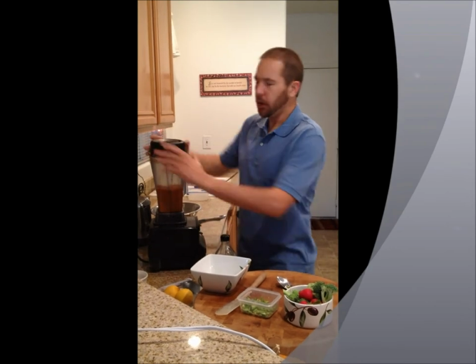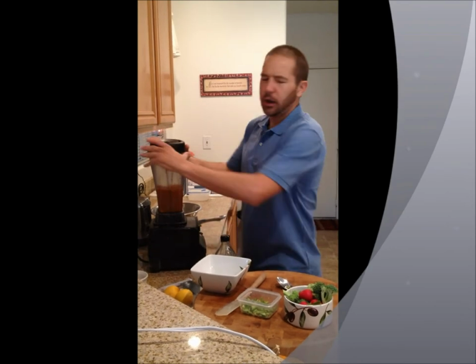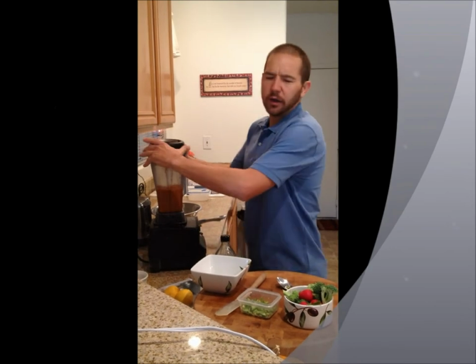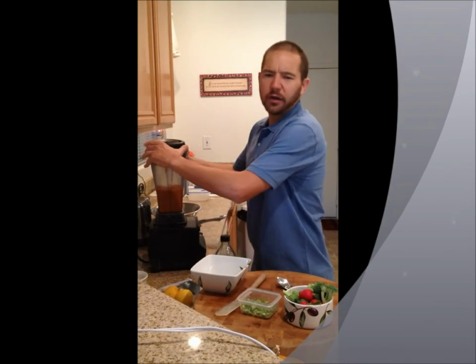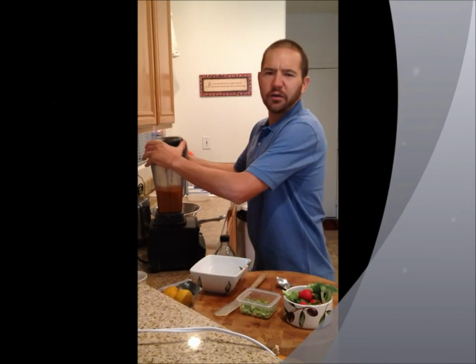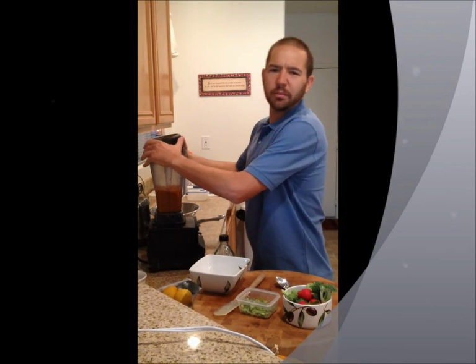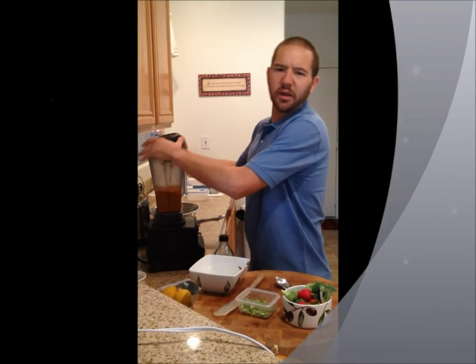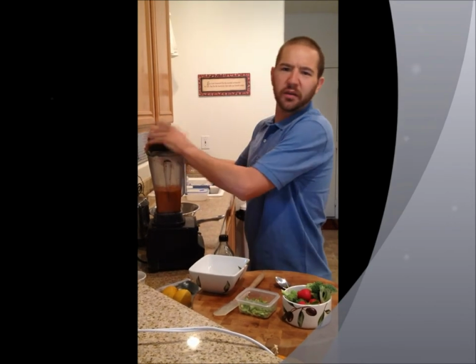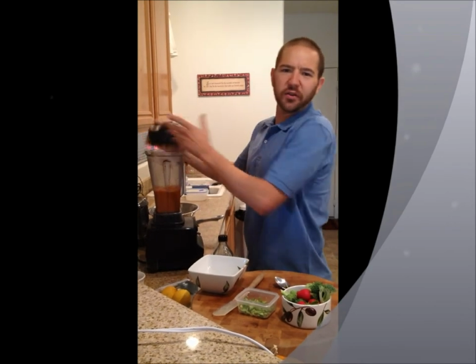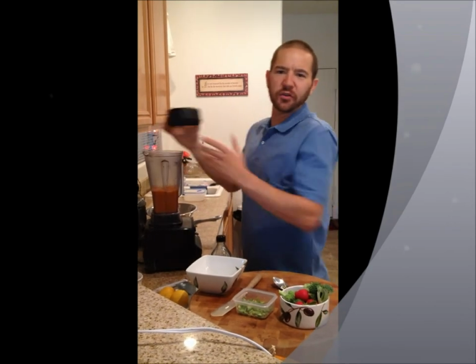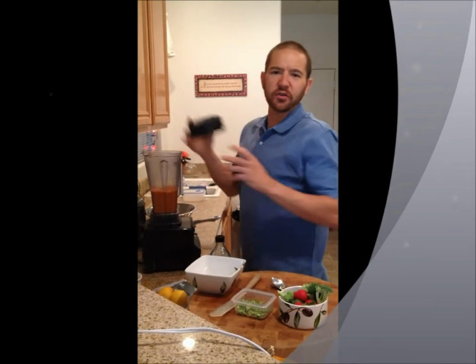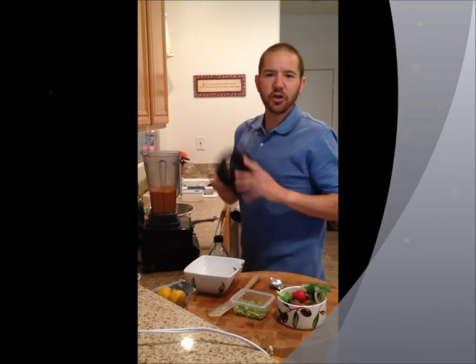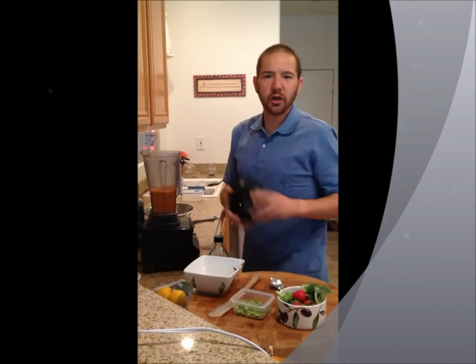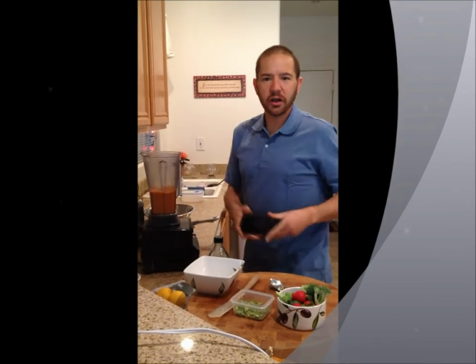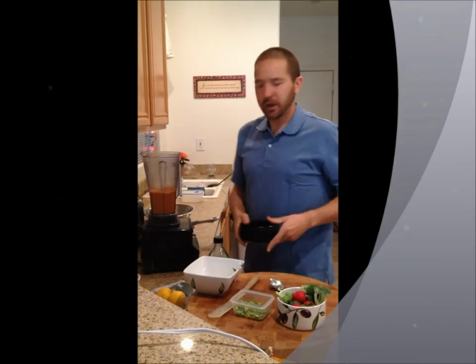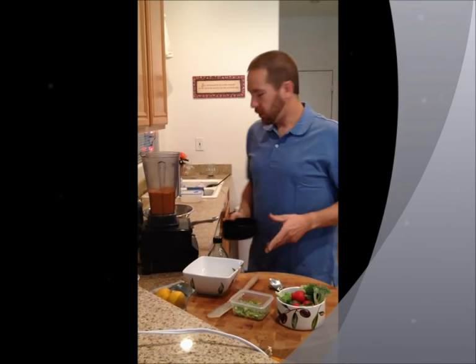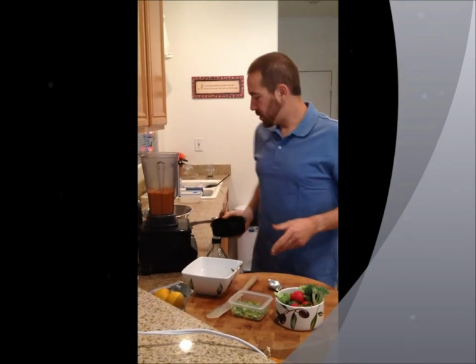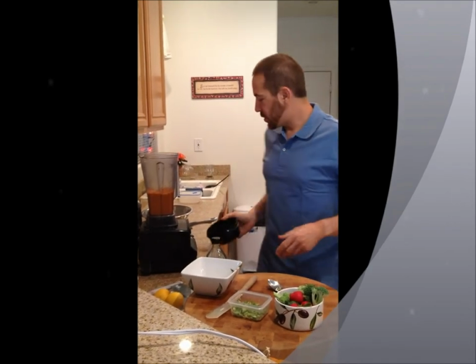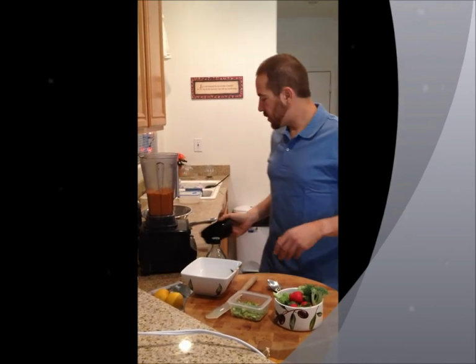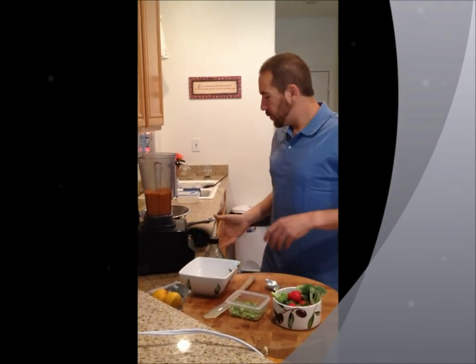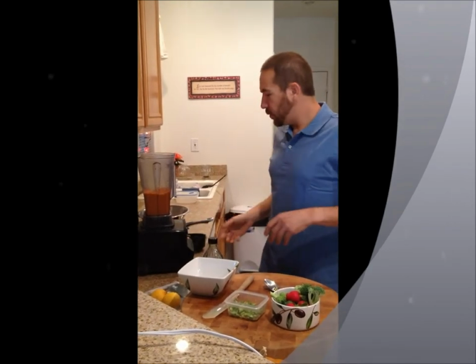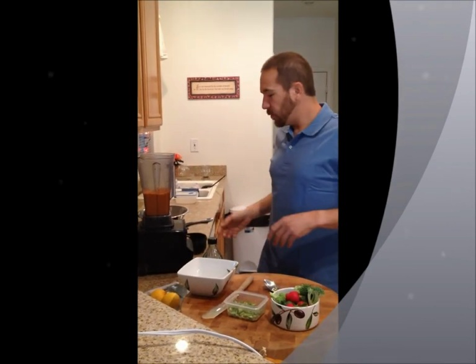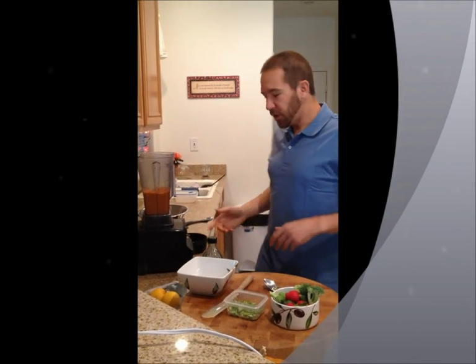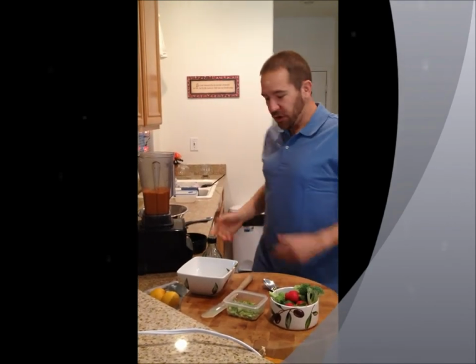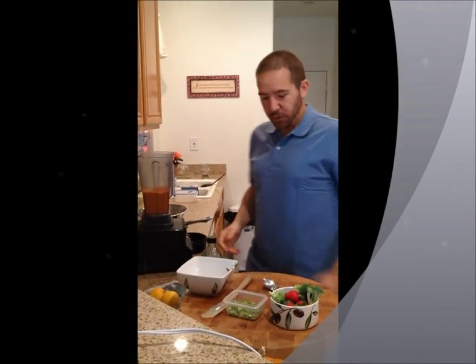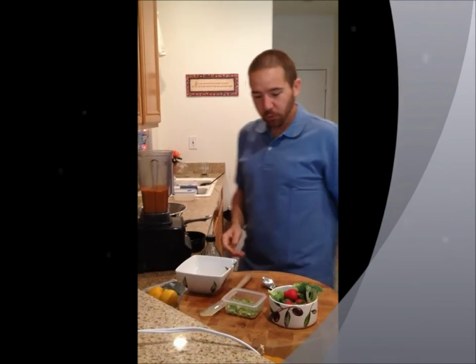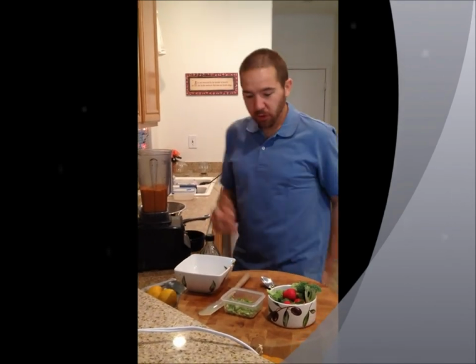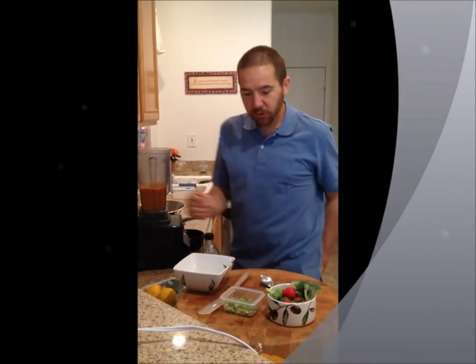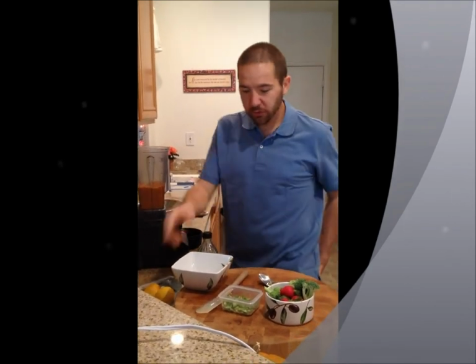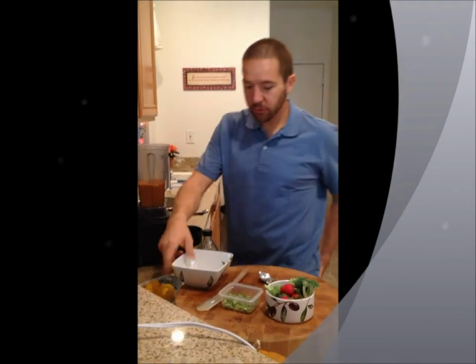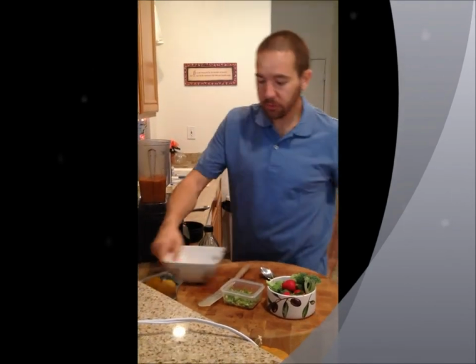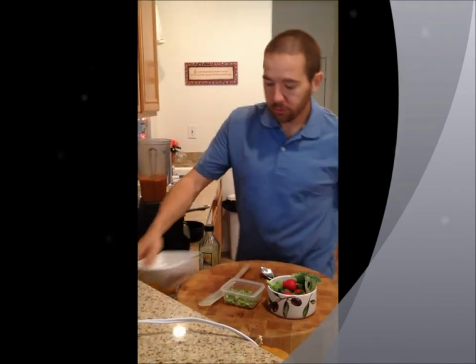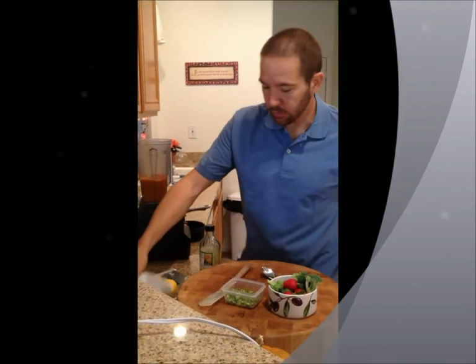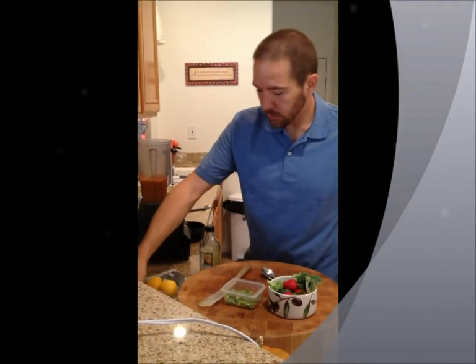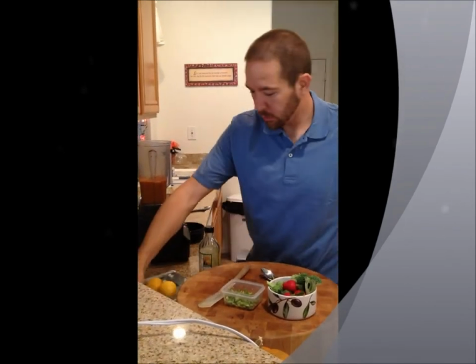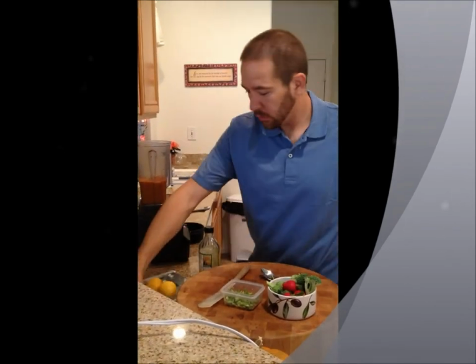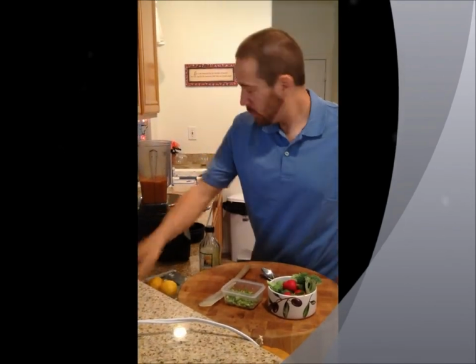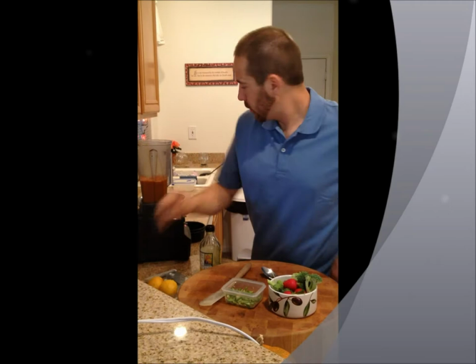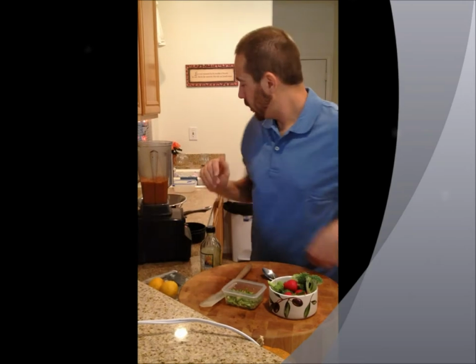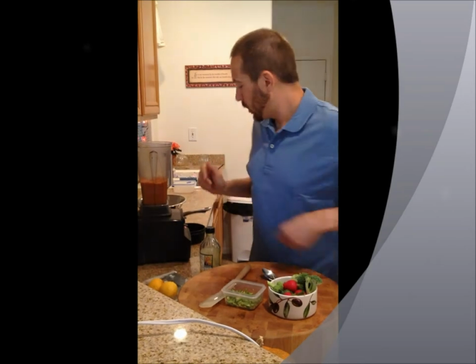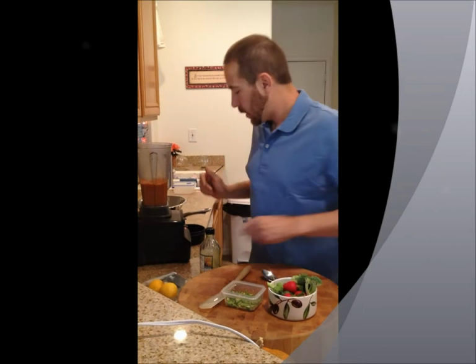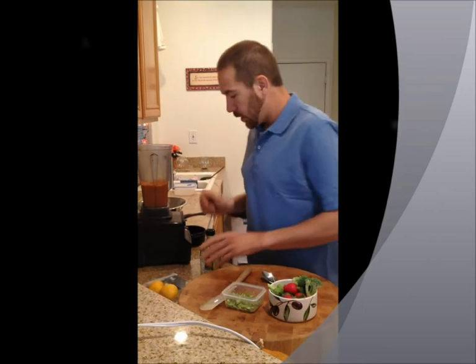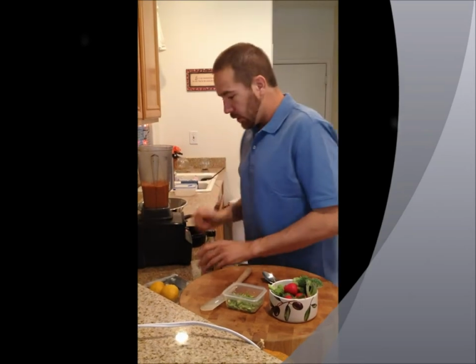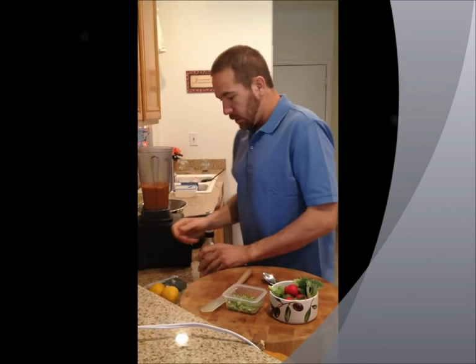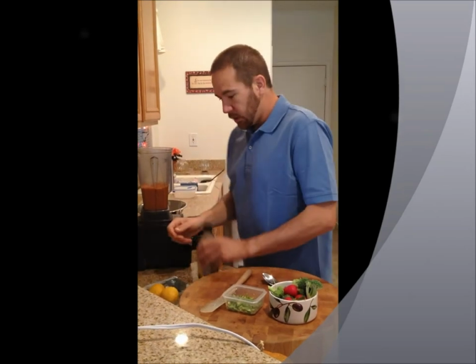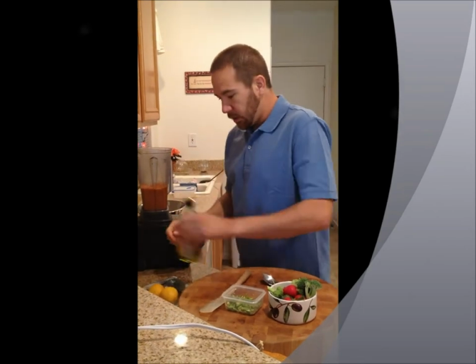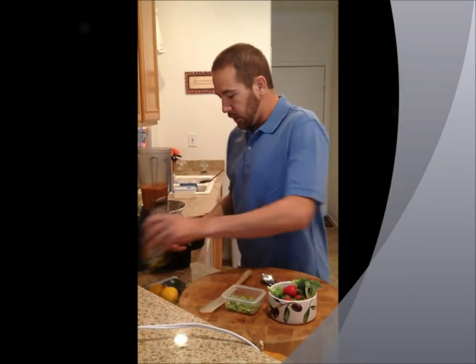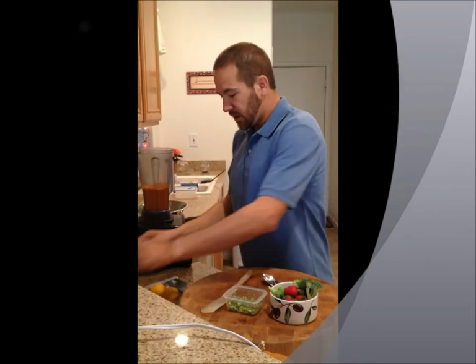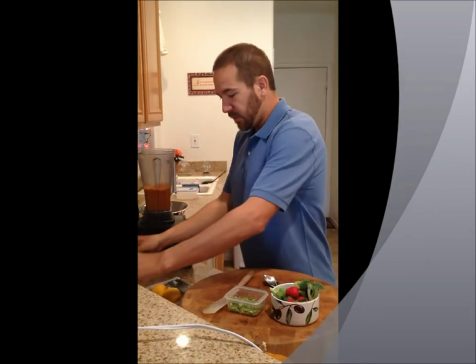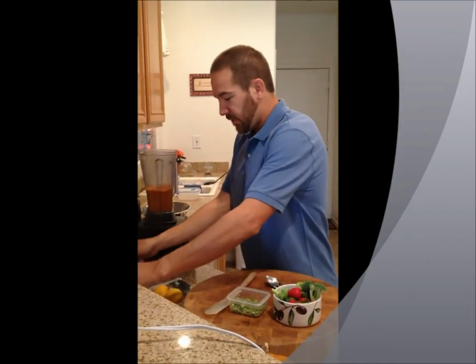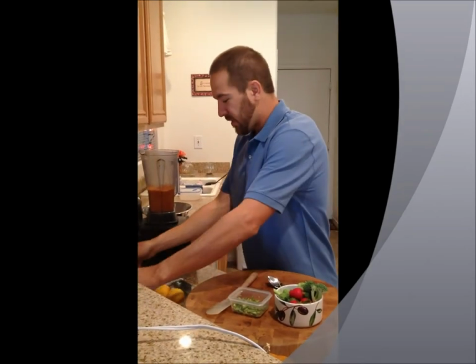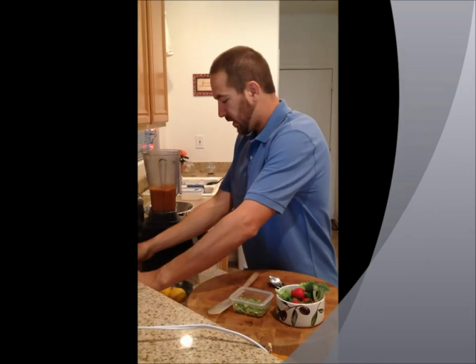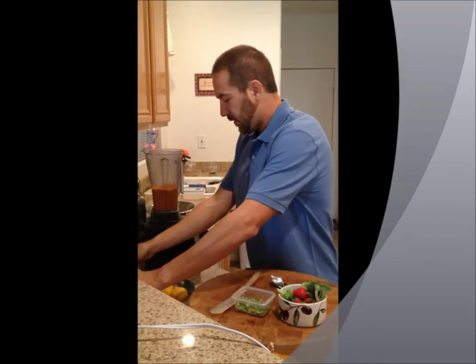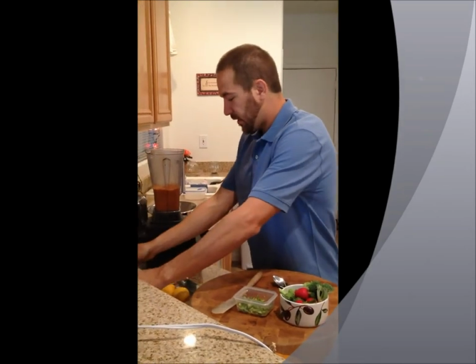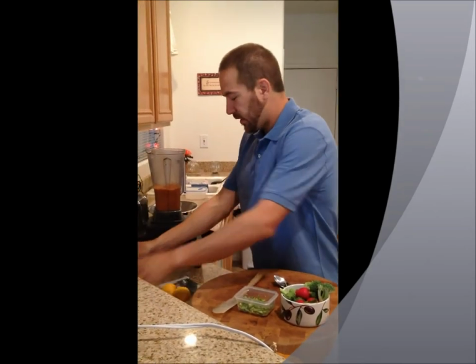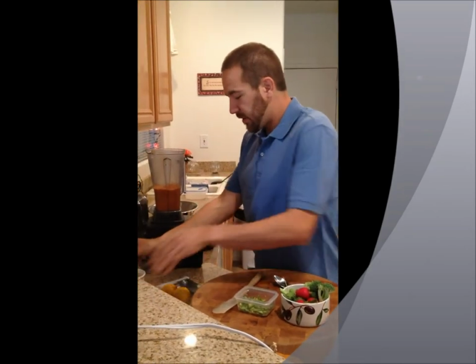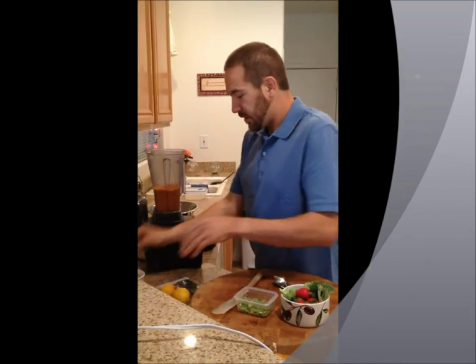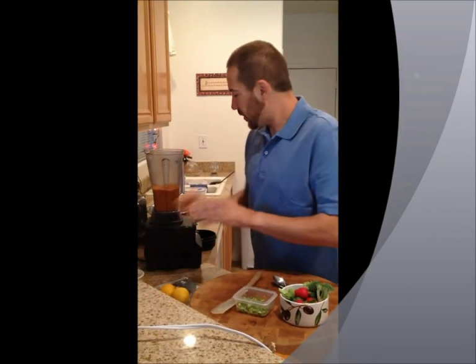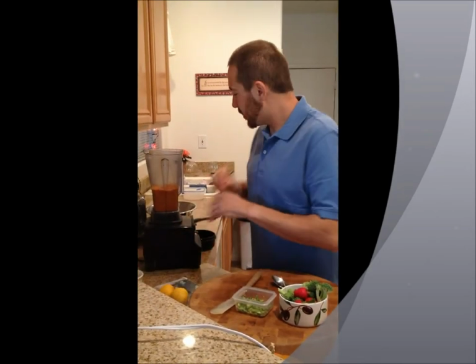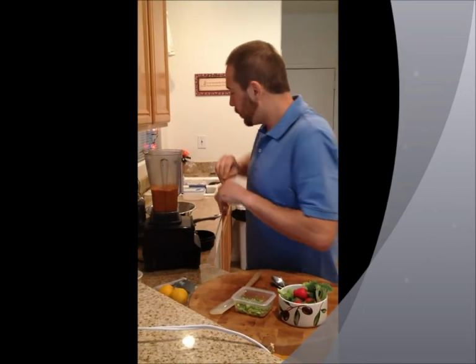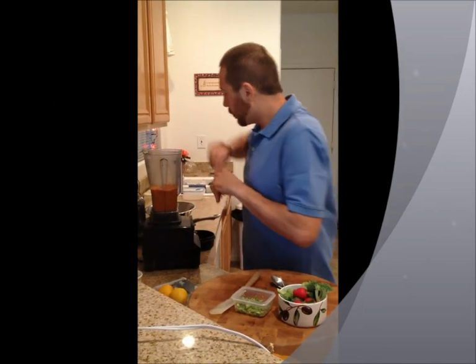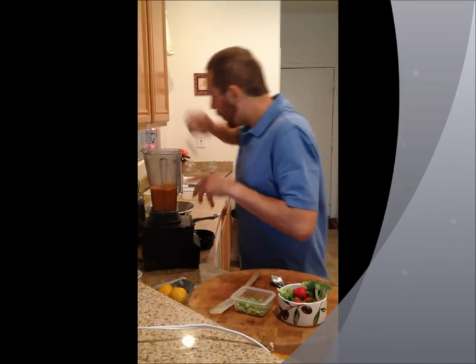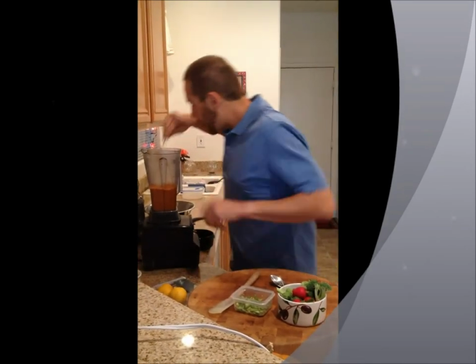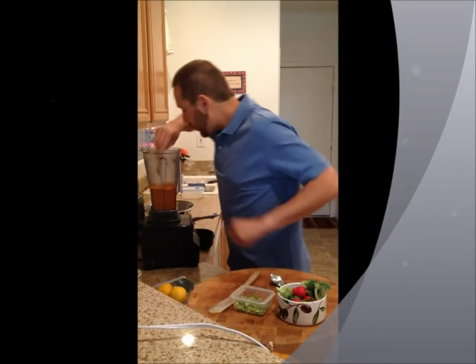Now you can make this as chunky or as smooth as you want to. Let's give this thing a taste and see where we're at.